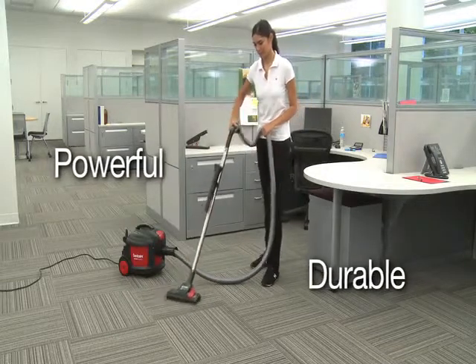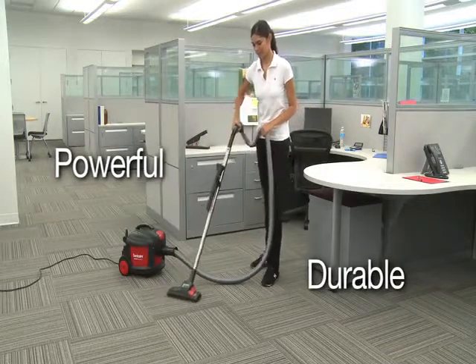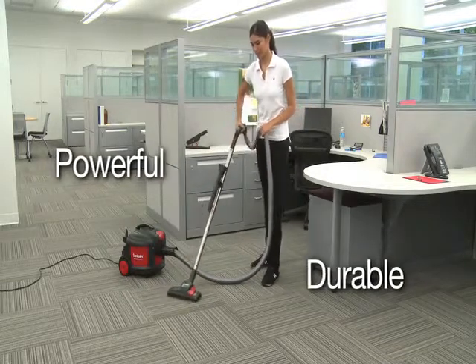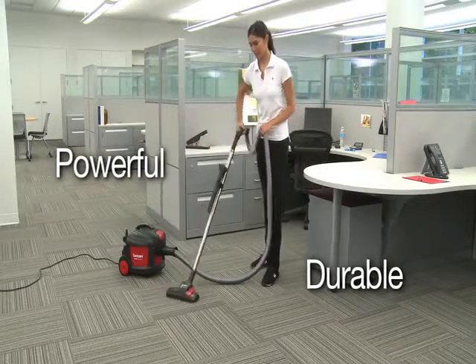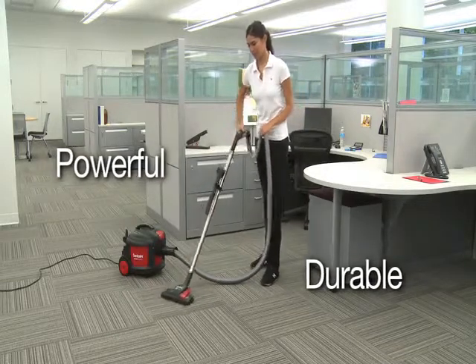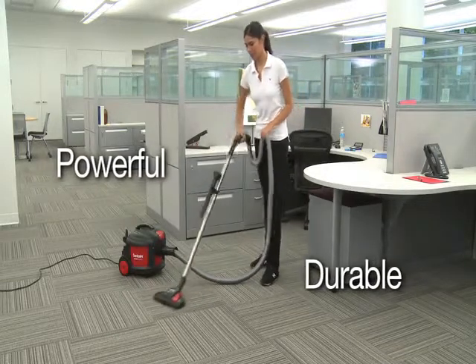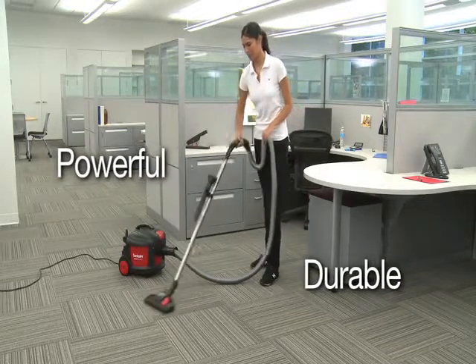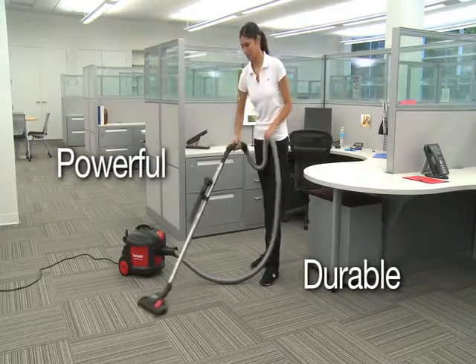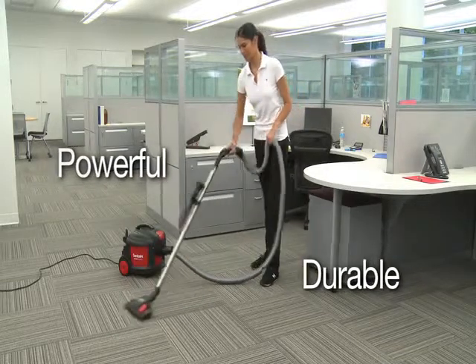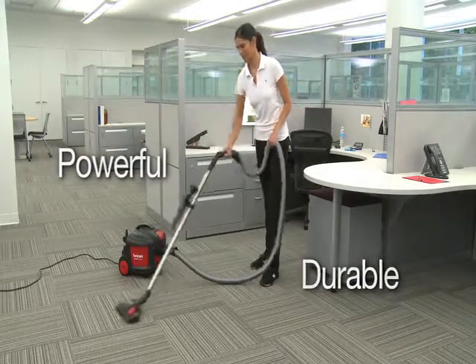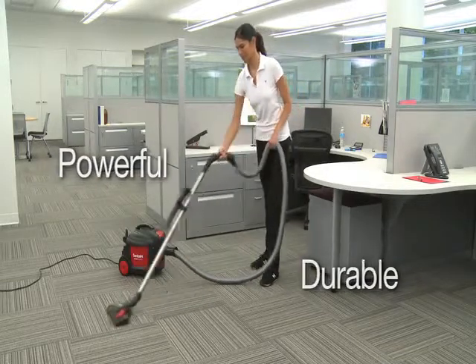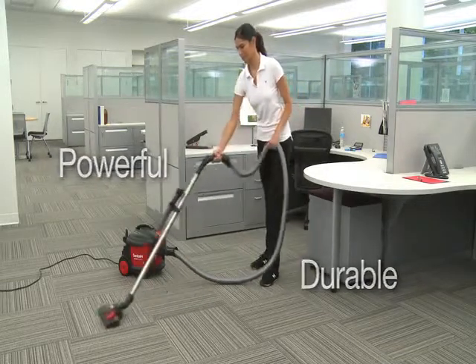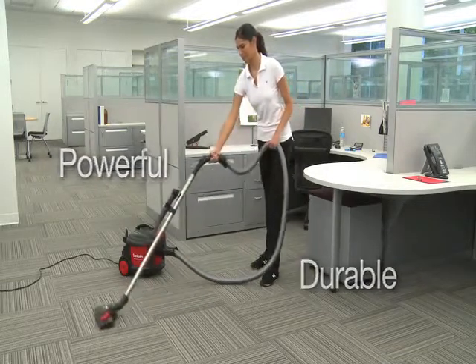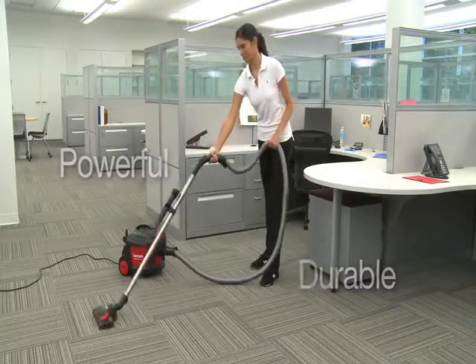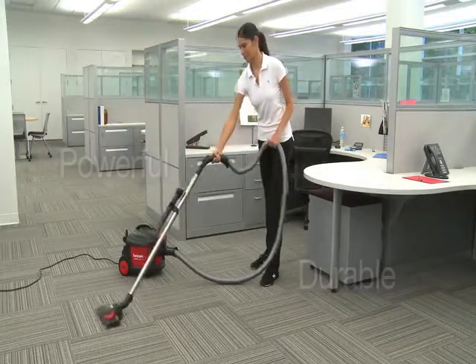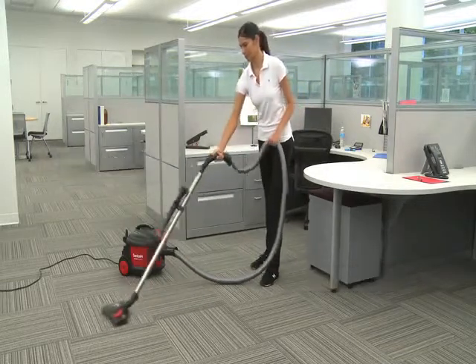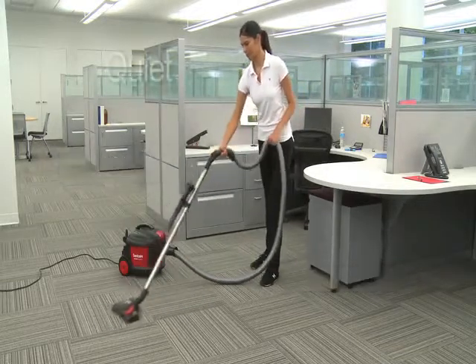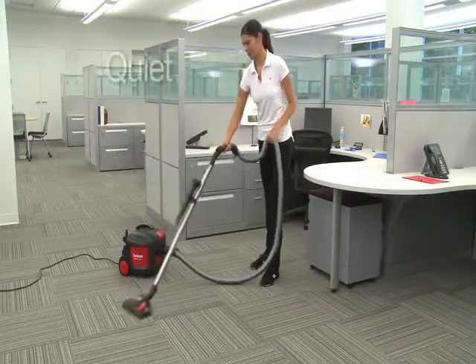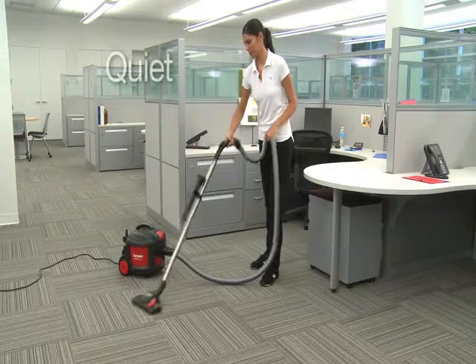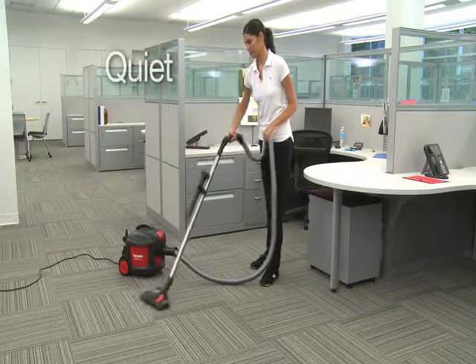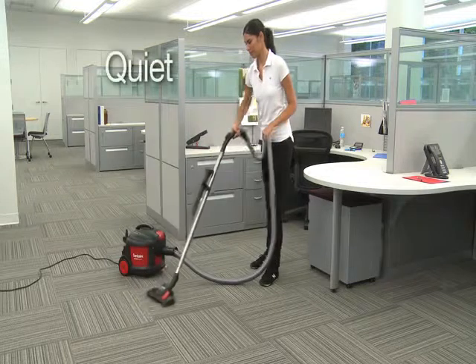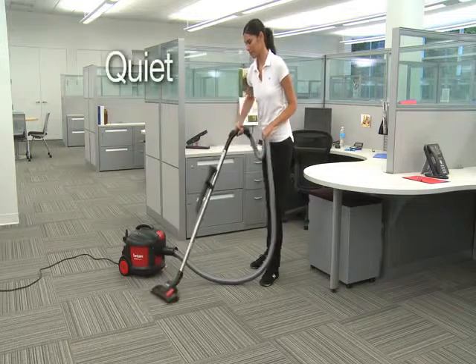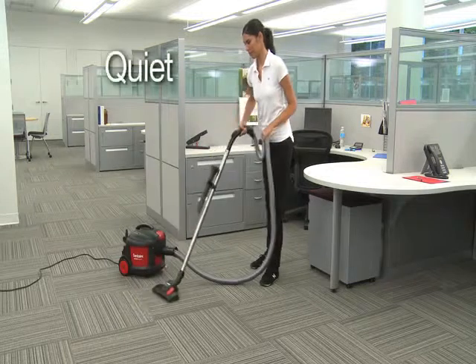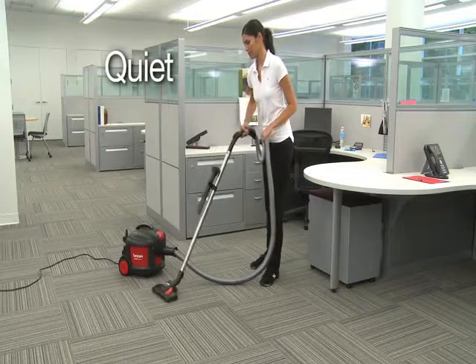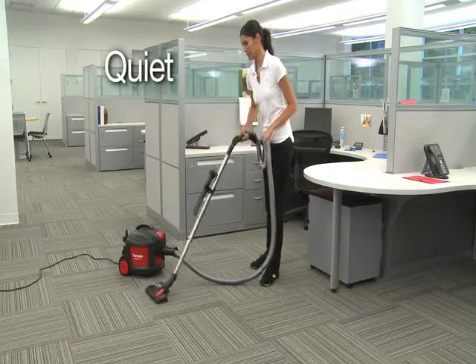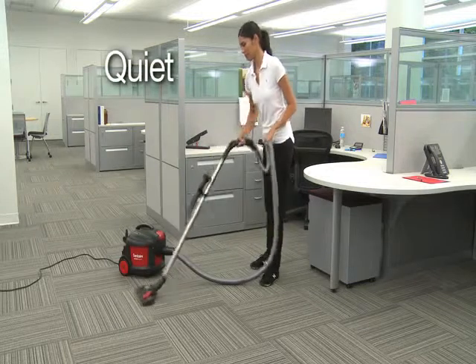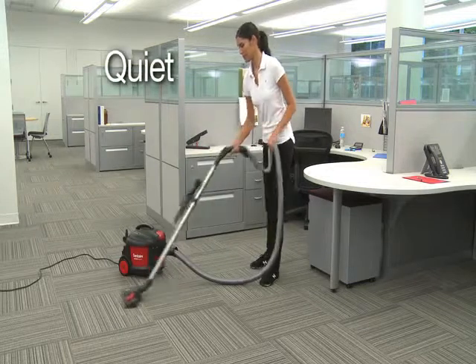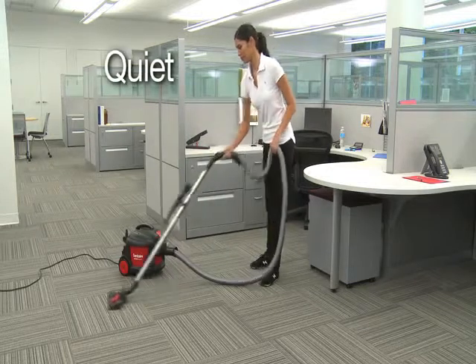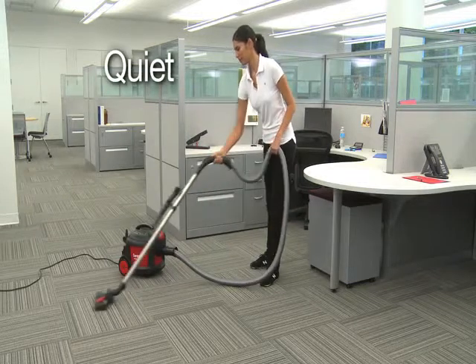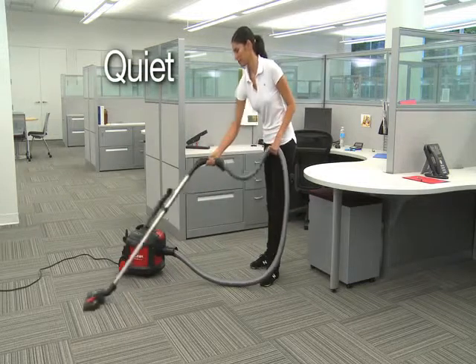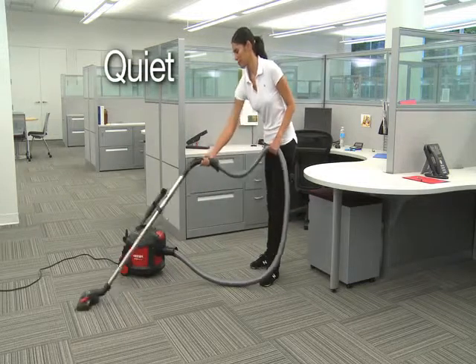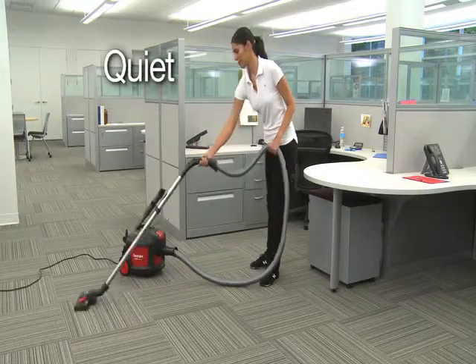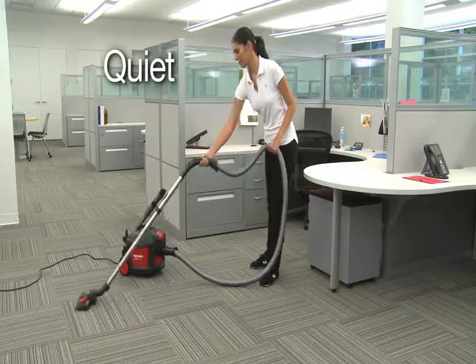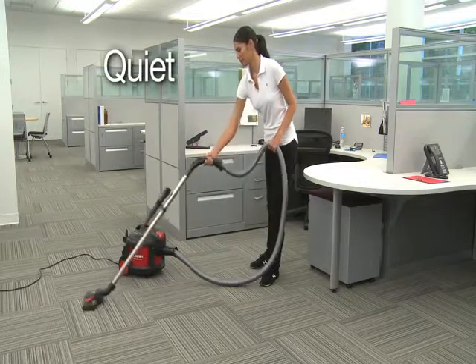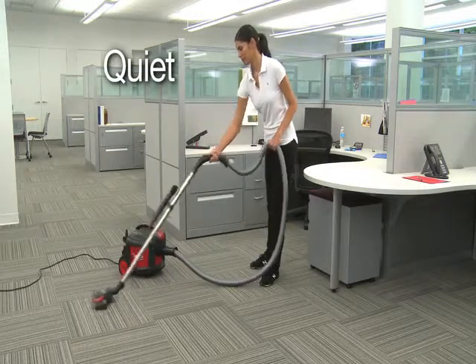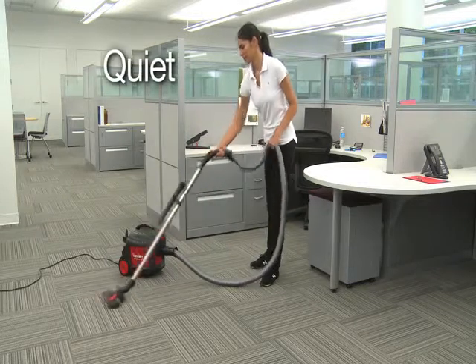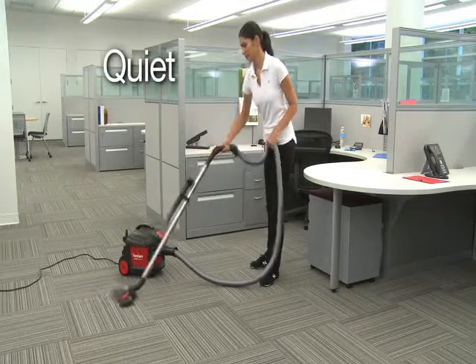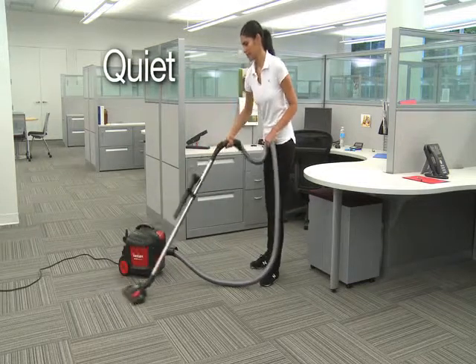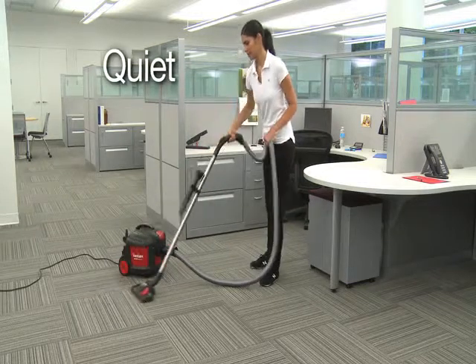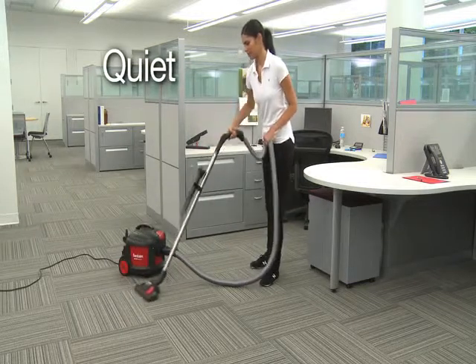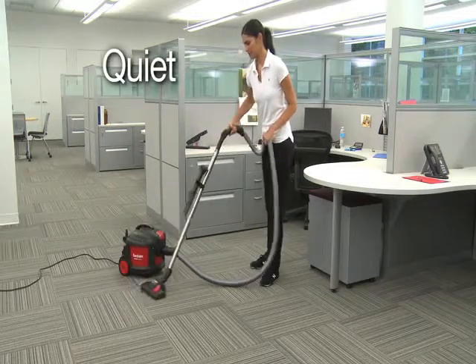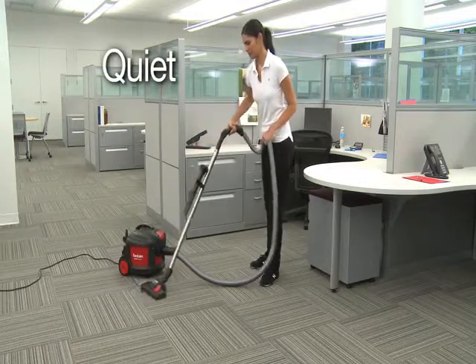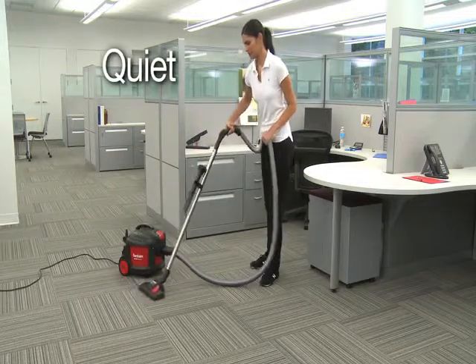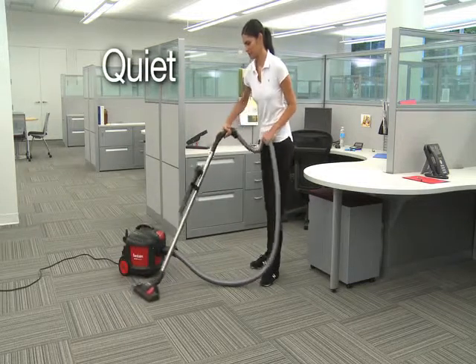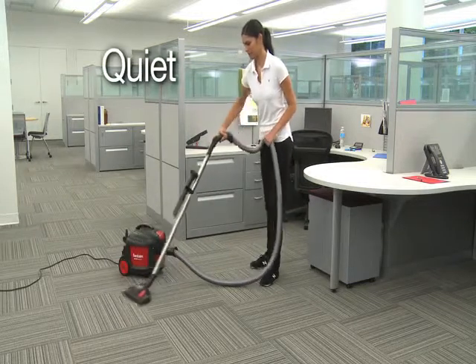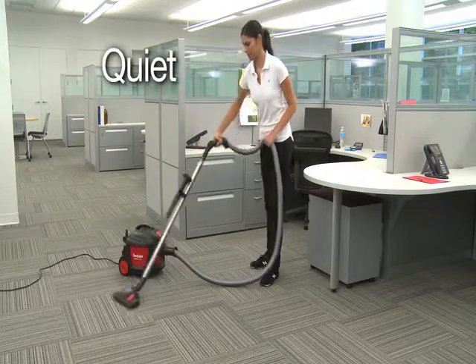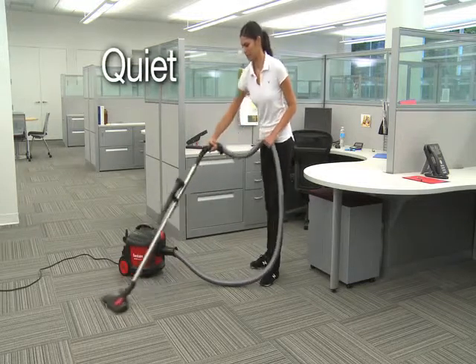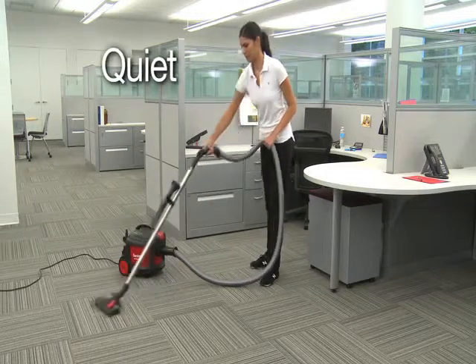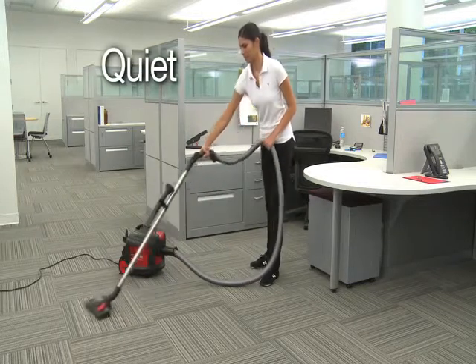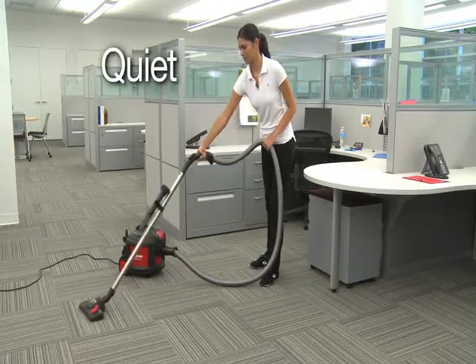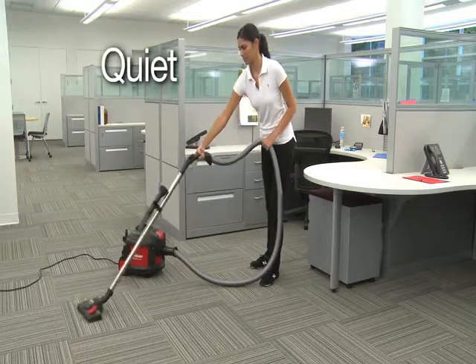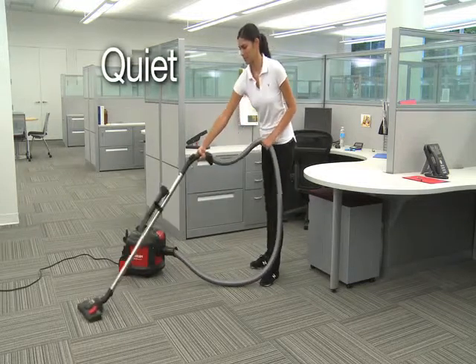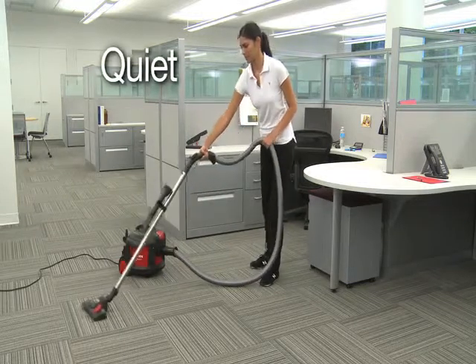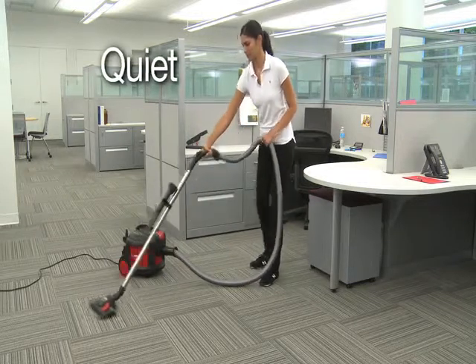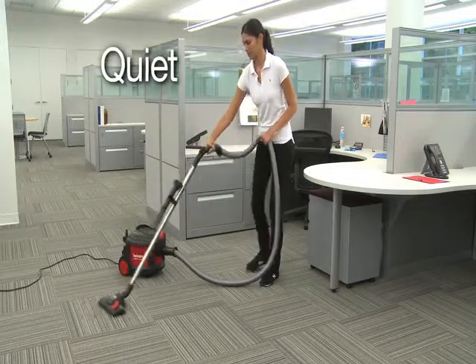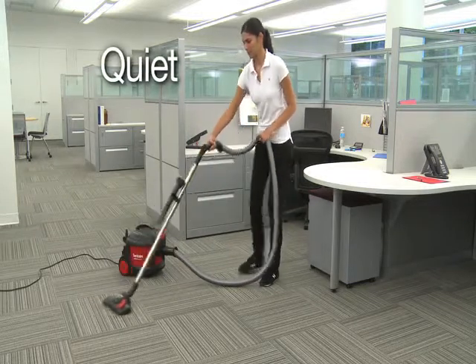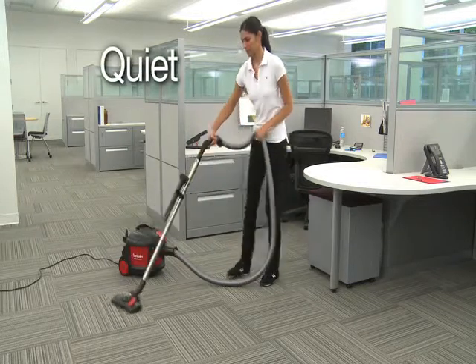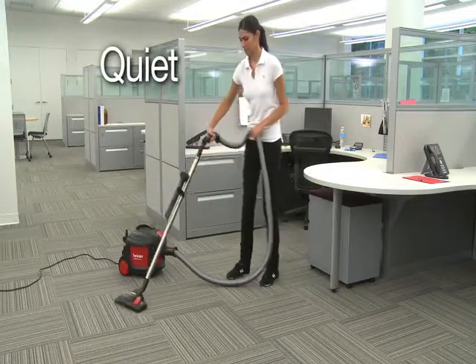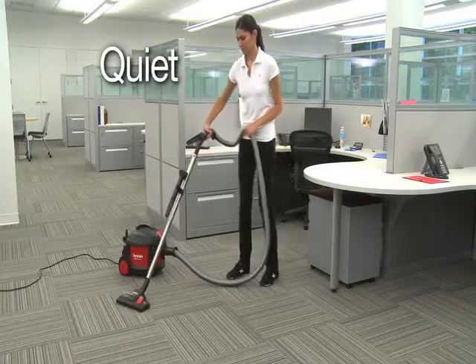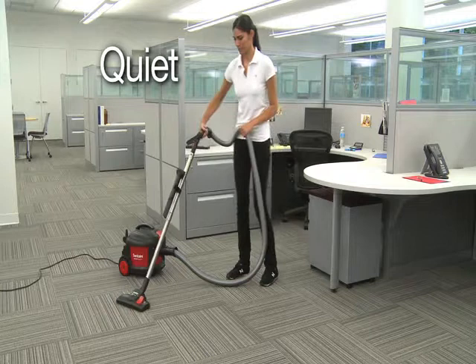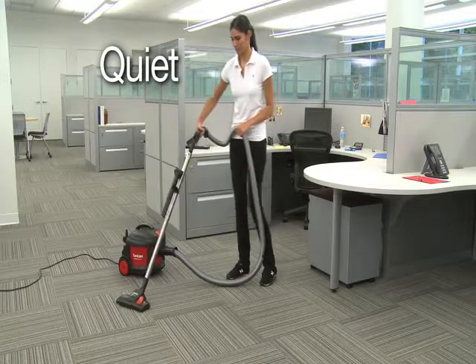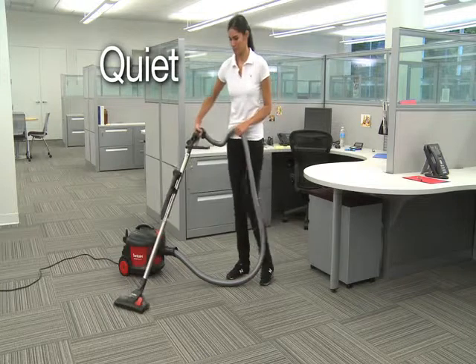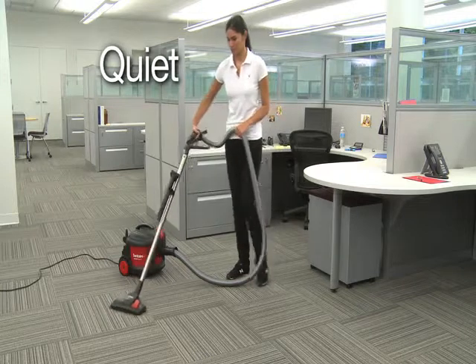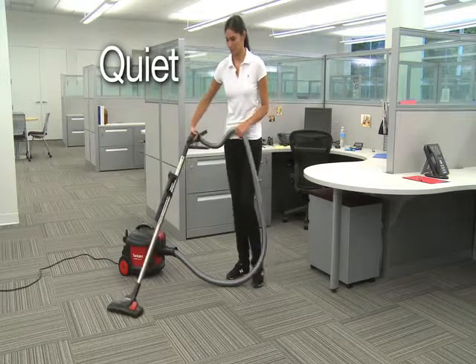The vacuum operates at a whisper-quiet 68 decibels for efficient and effective cleaning anytime, day or night.